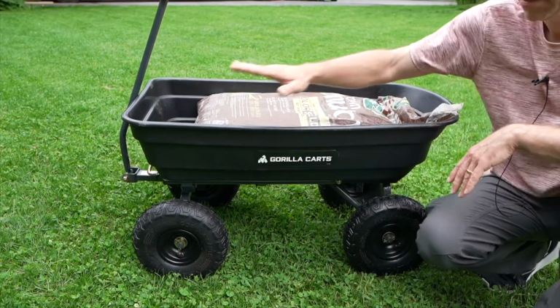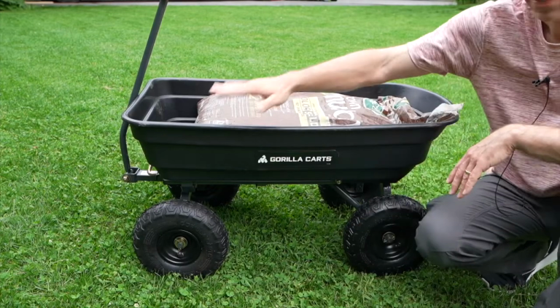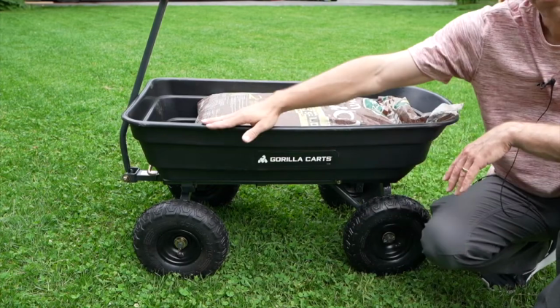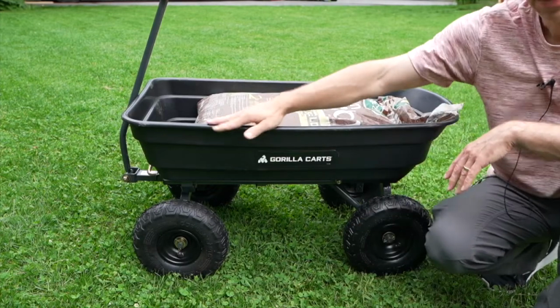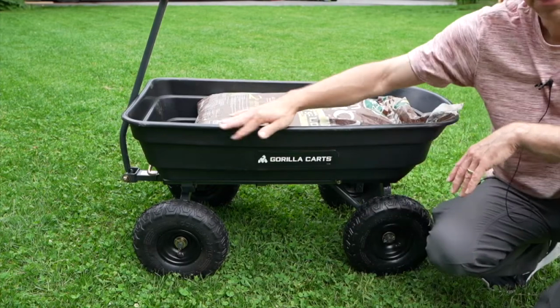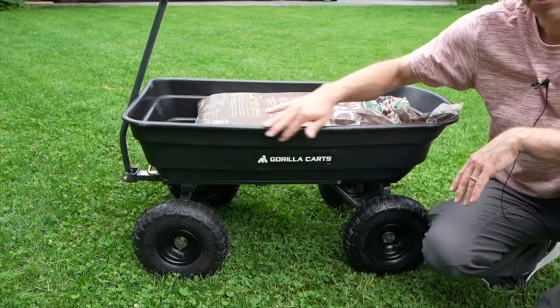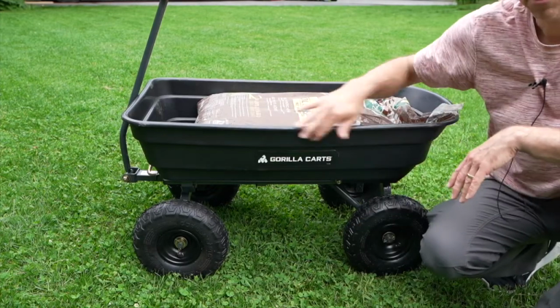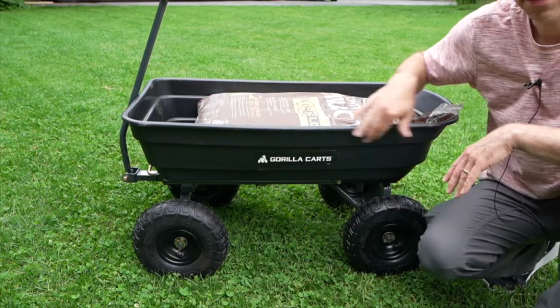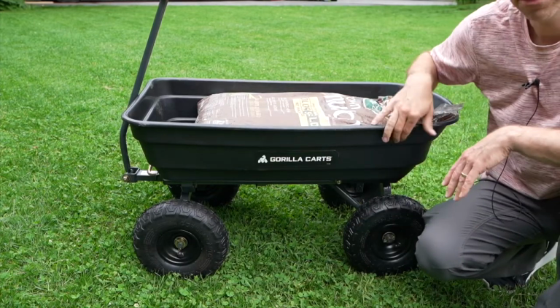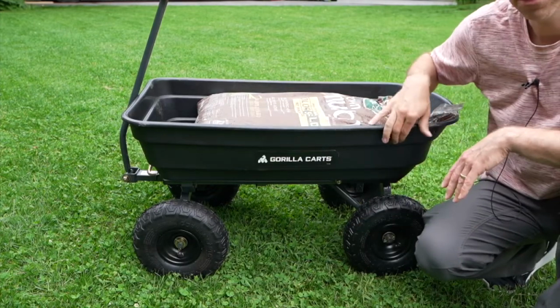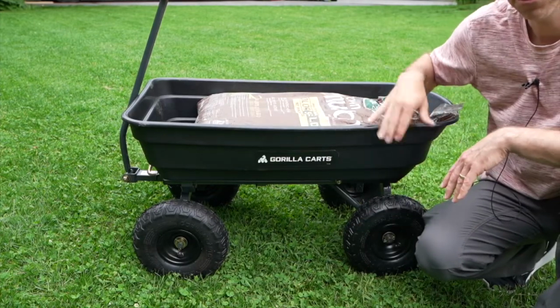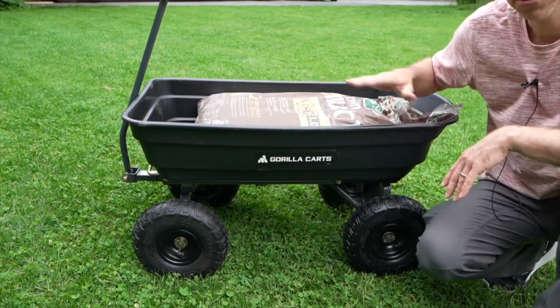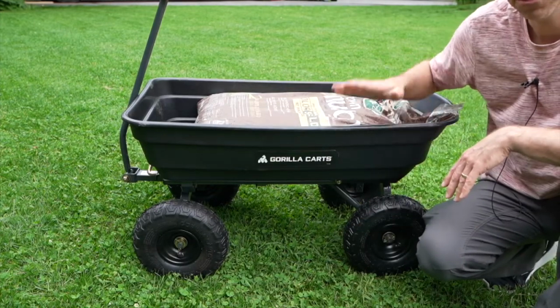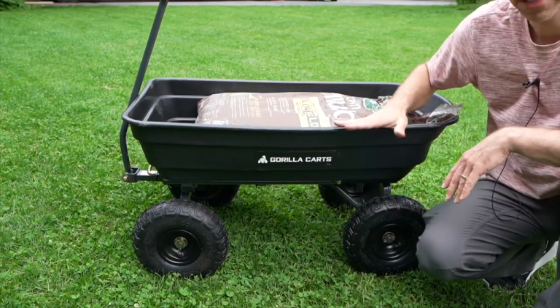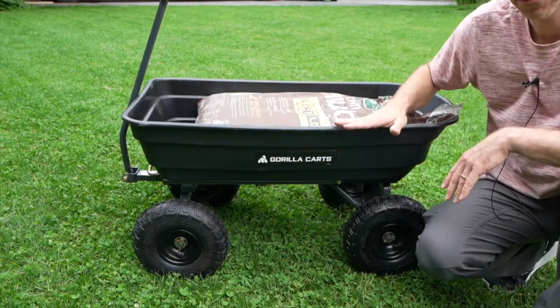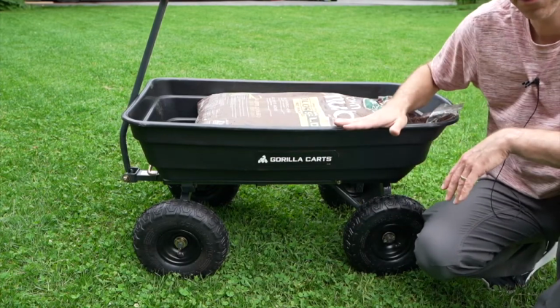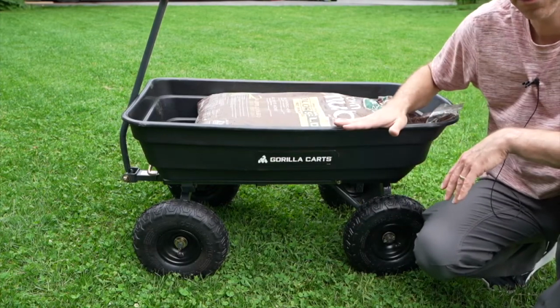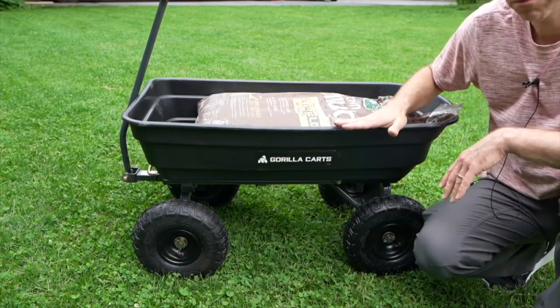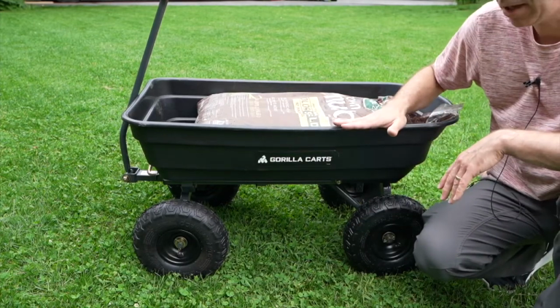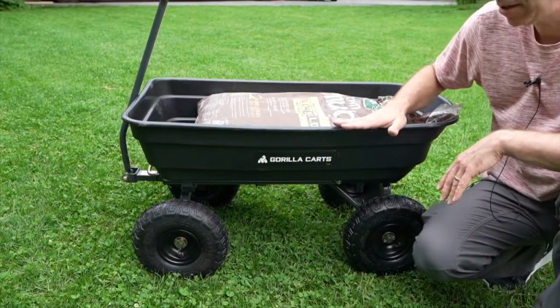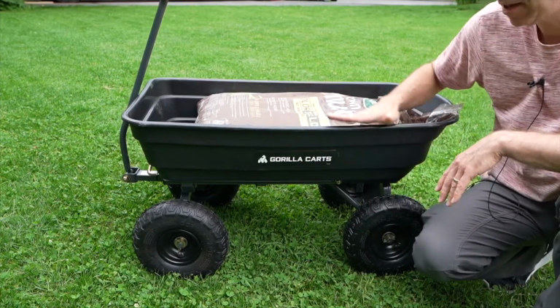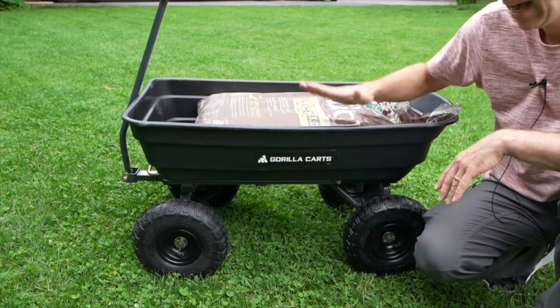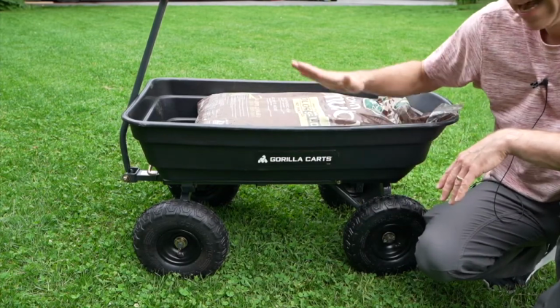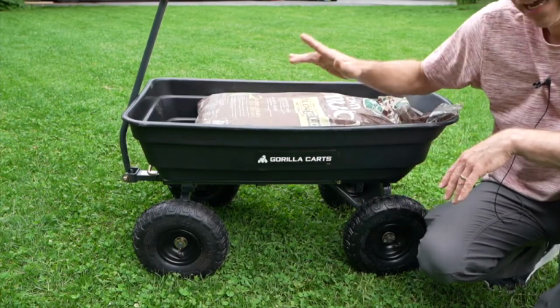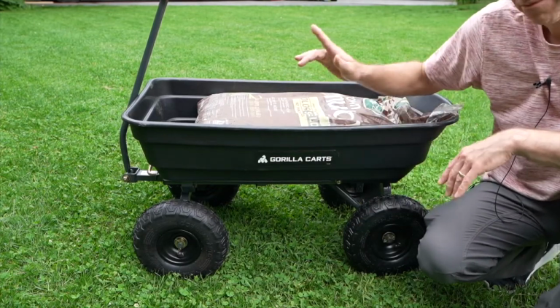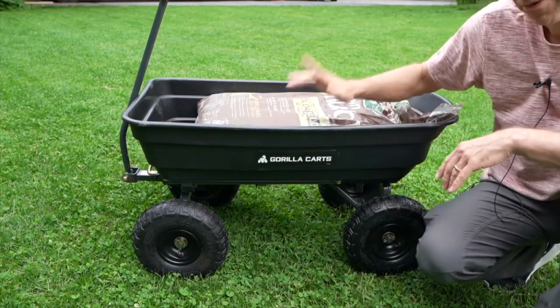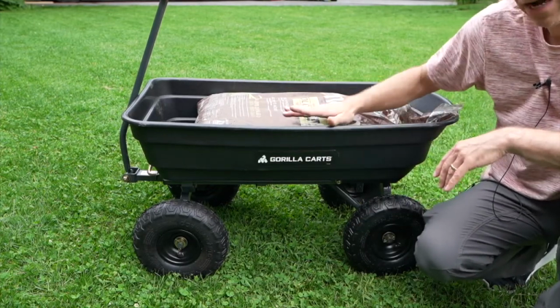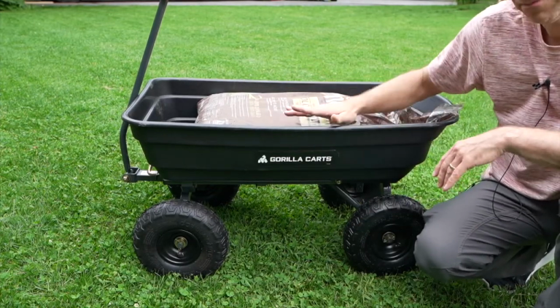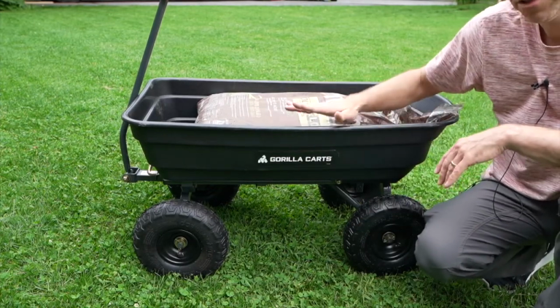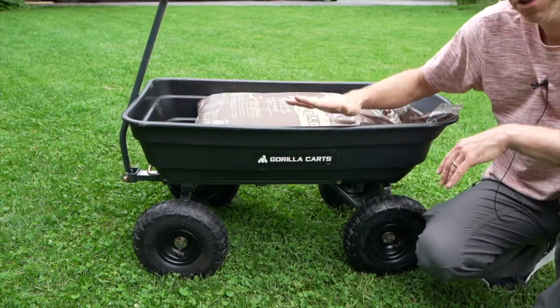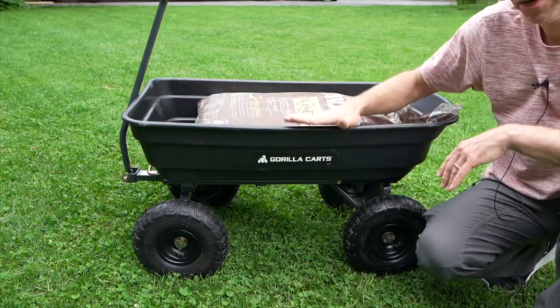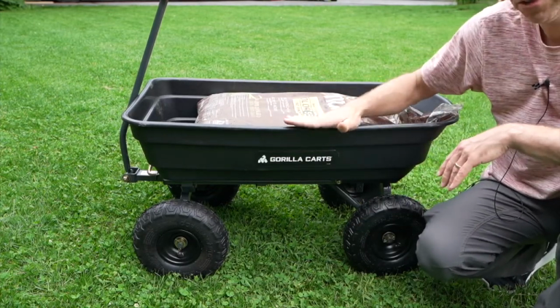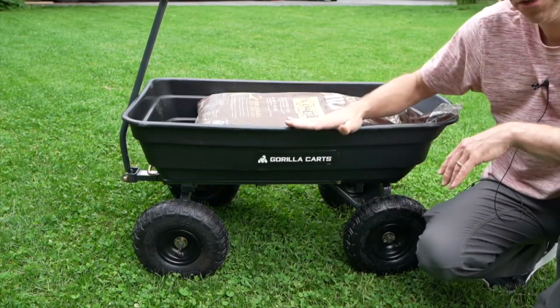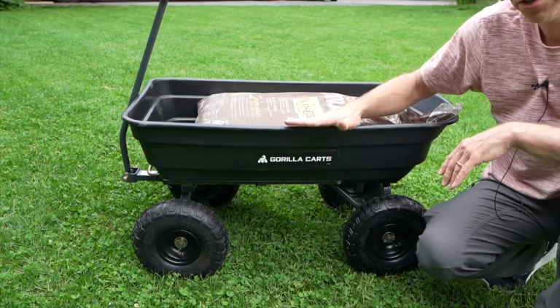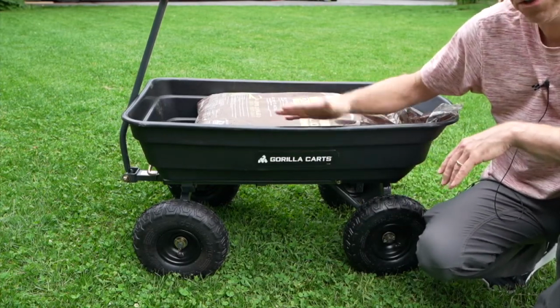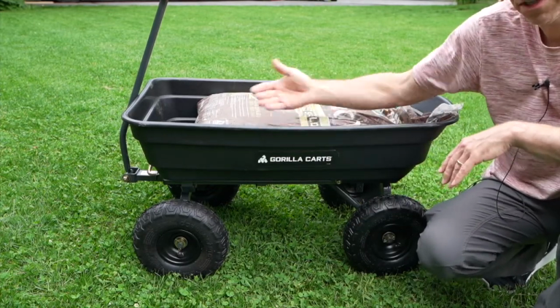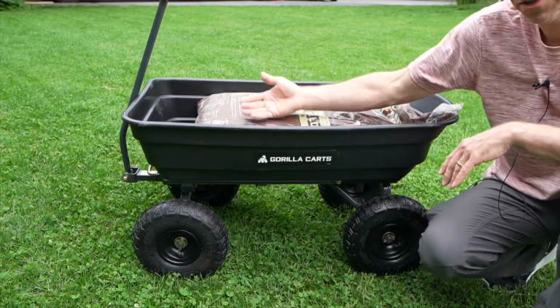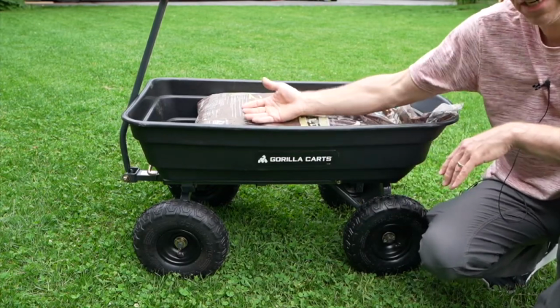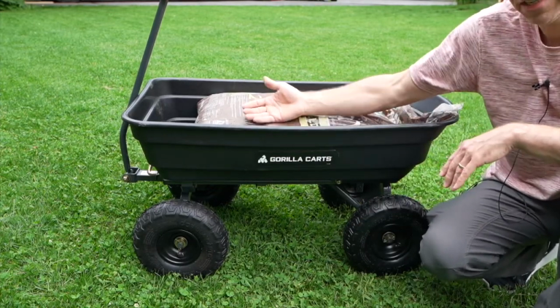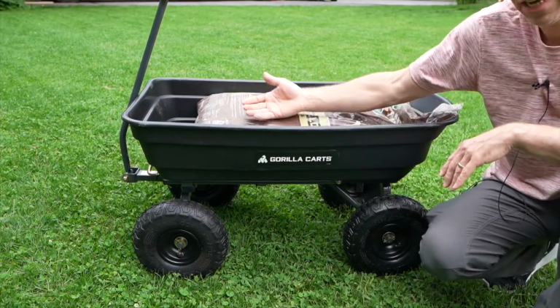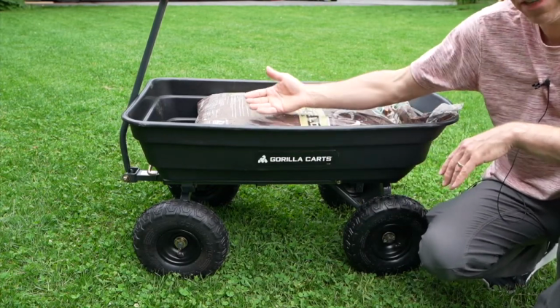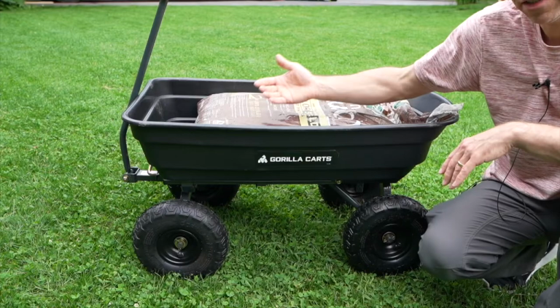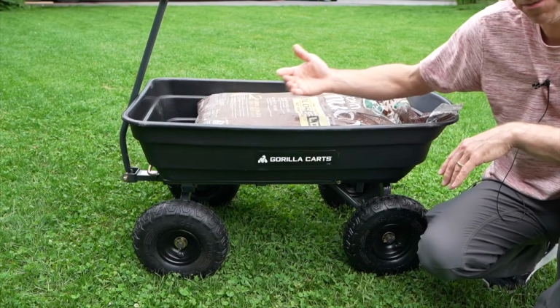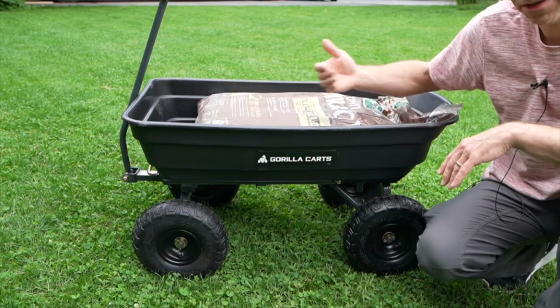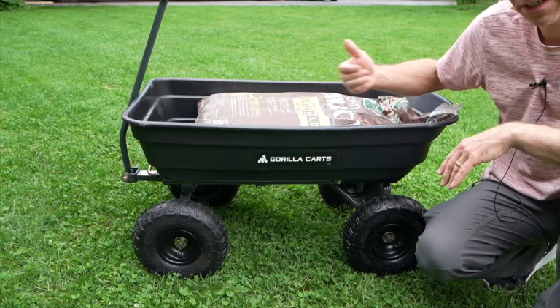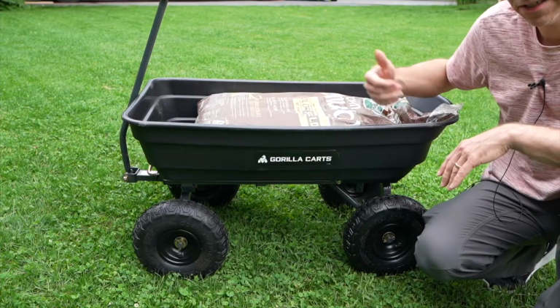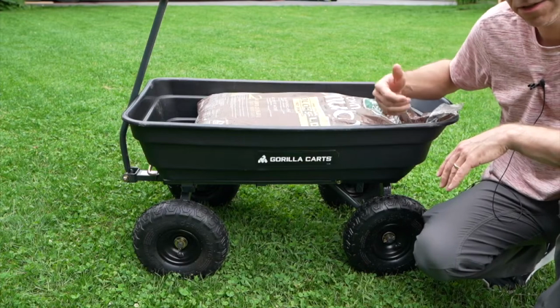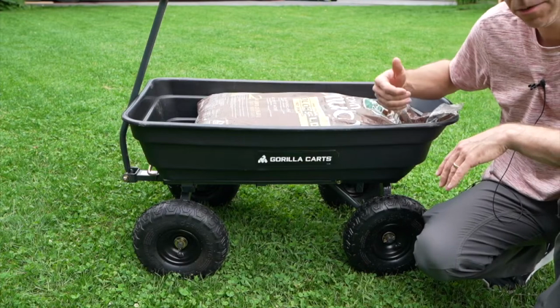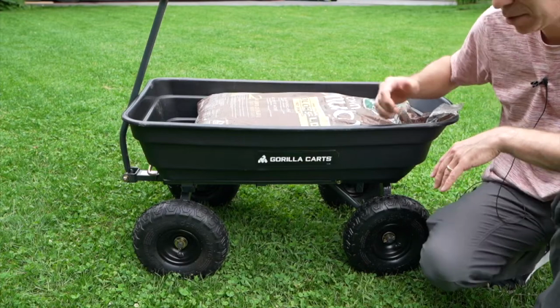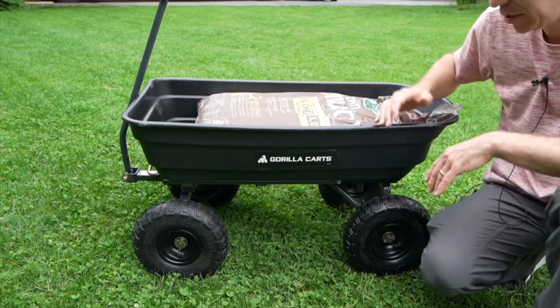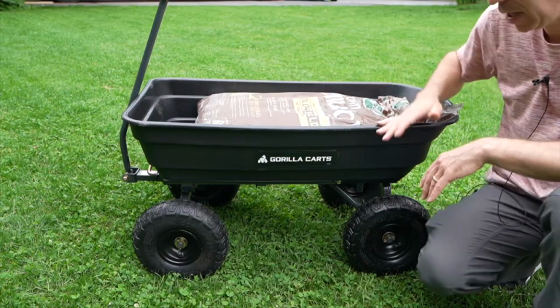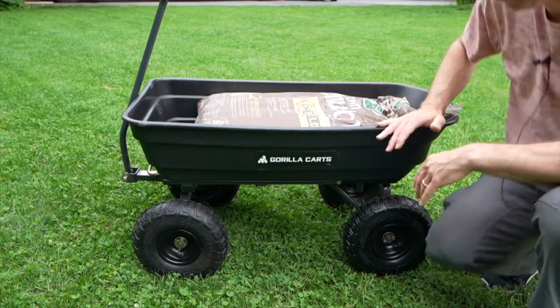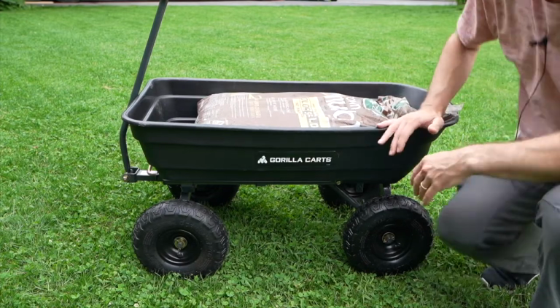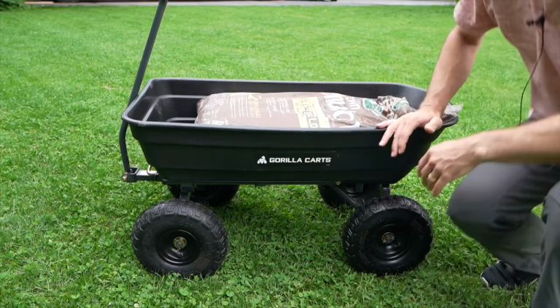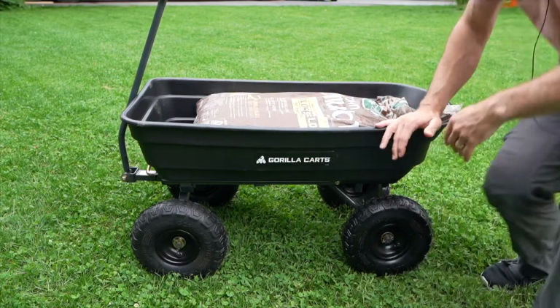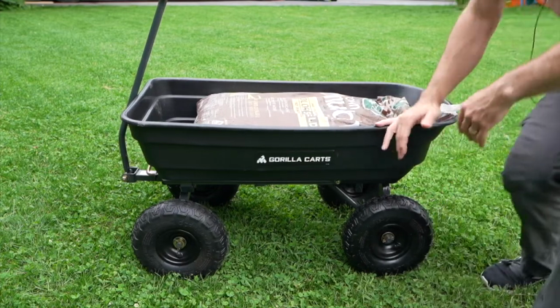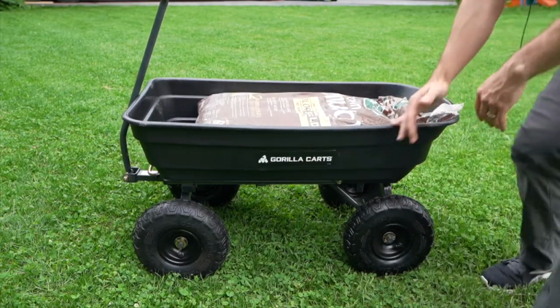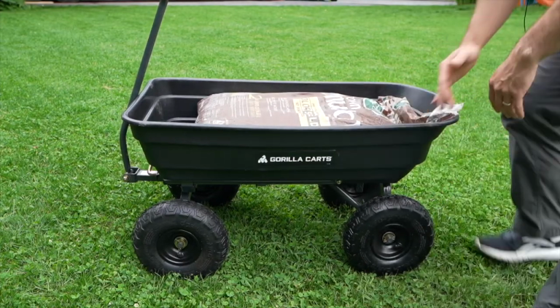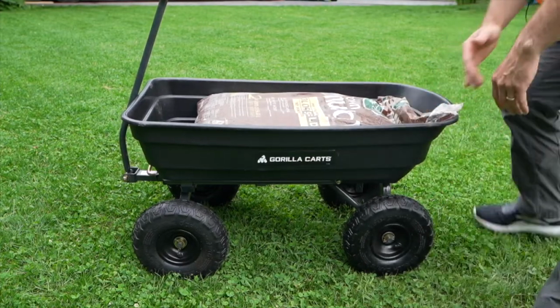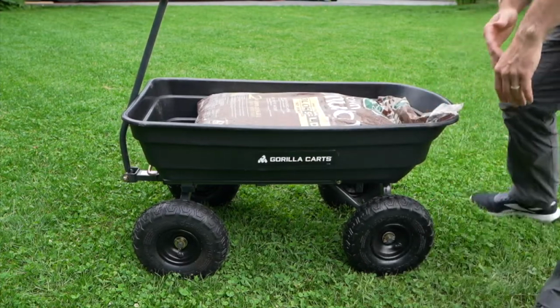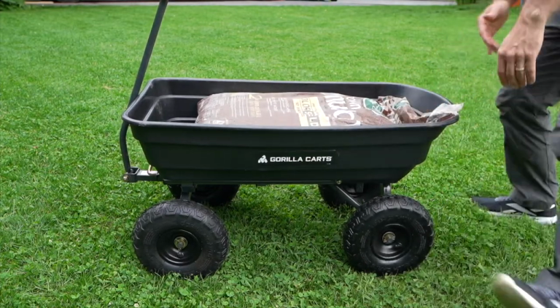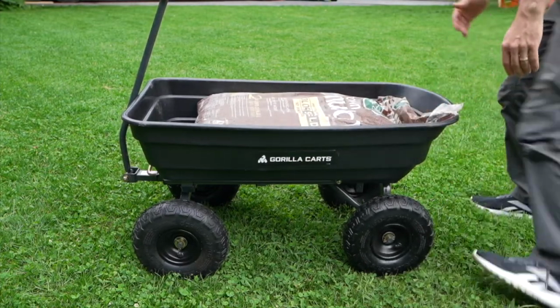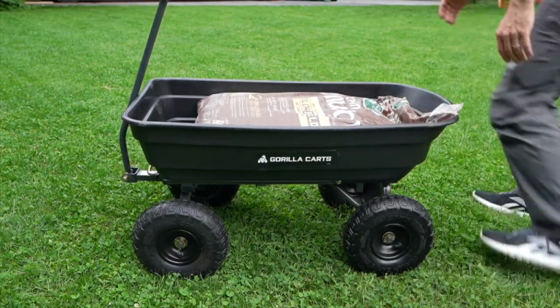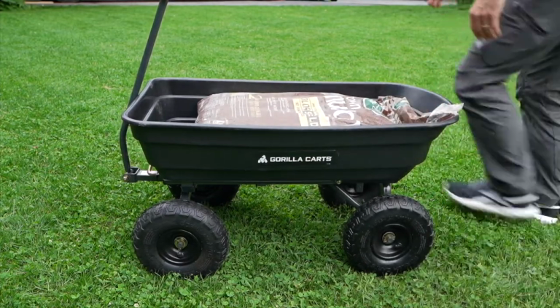It's got a plastic bed so it's not going to rust. And perhaps its best feature is that it has the ability to dump. Let me show you how that works.